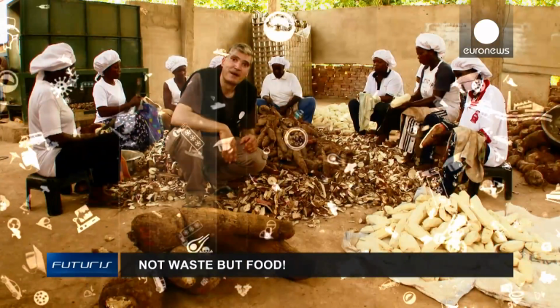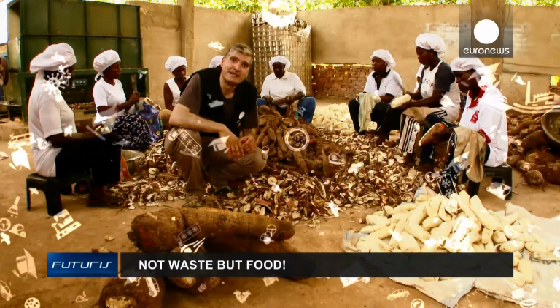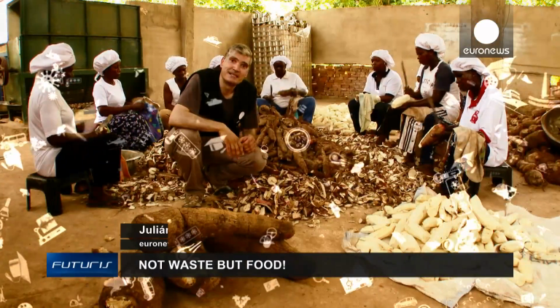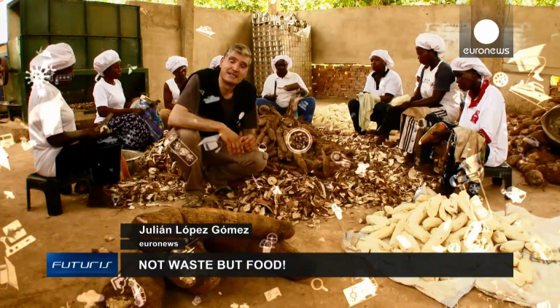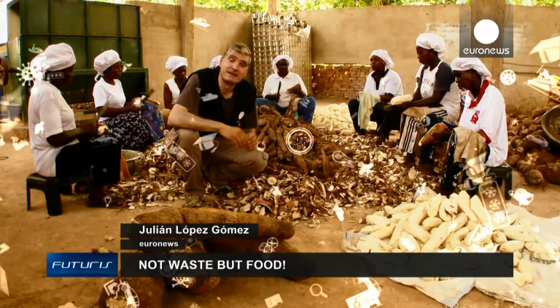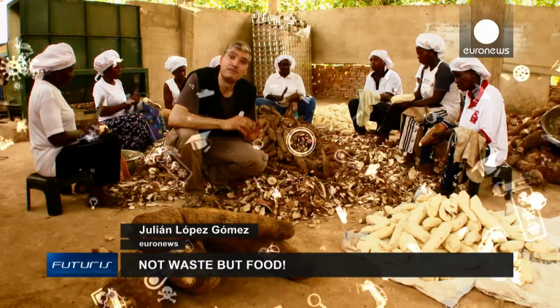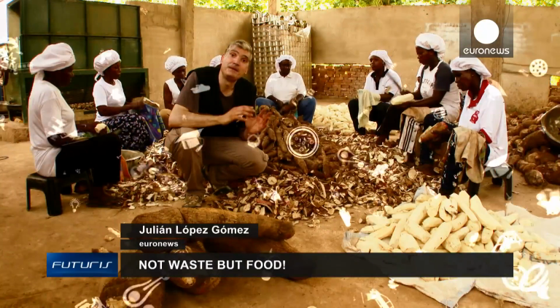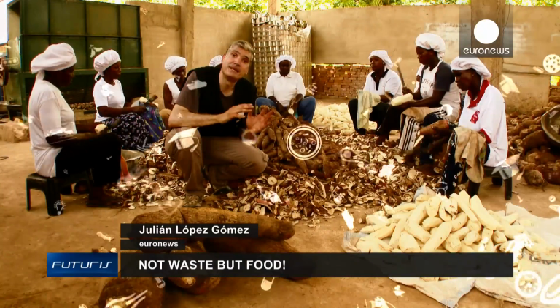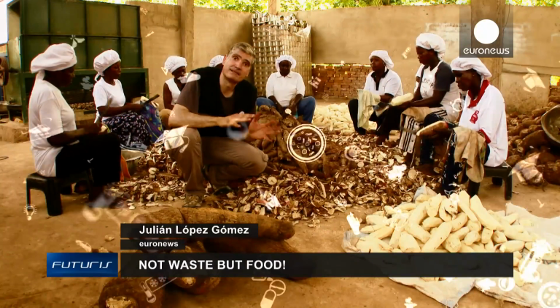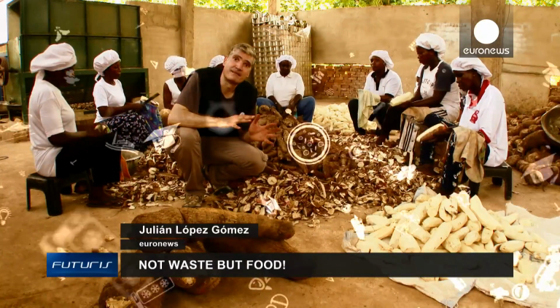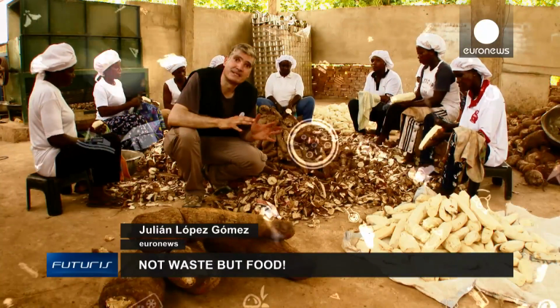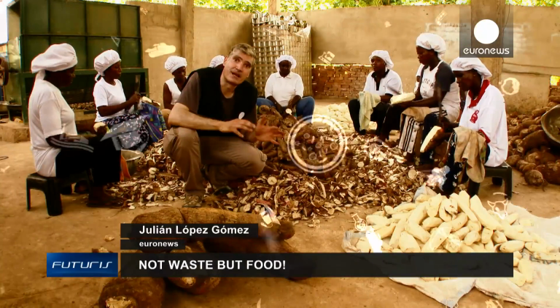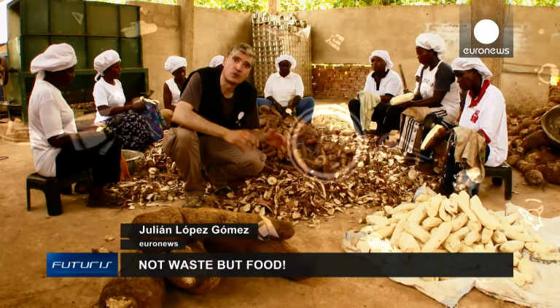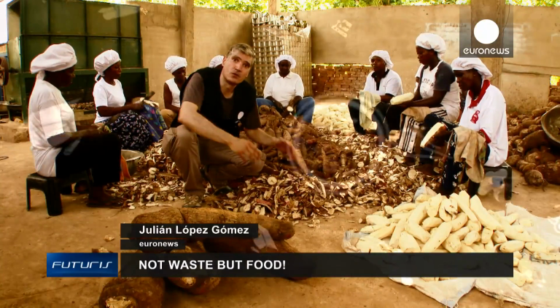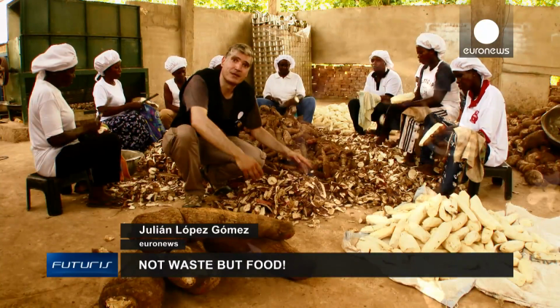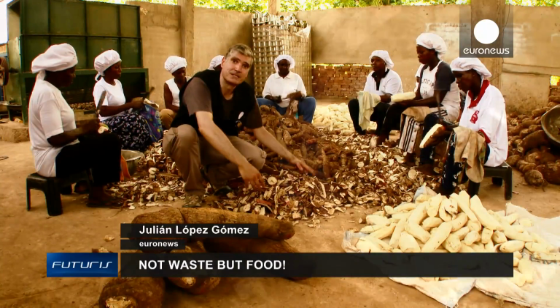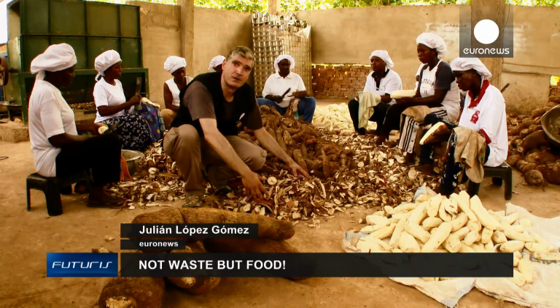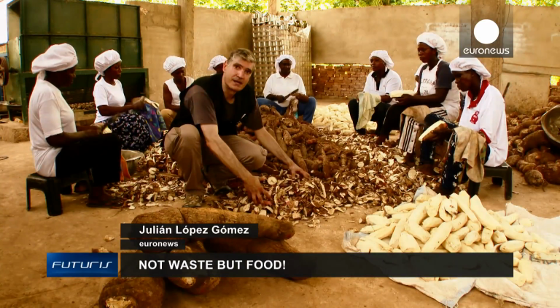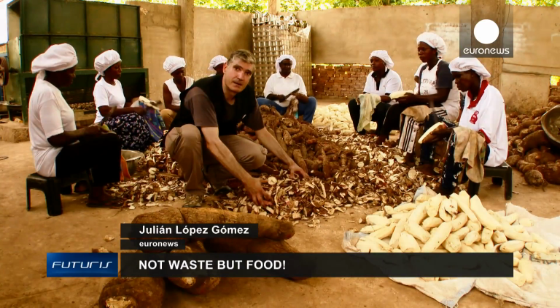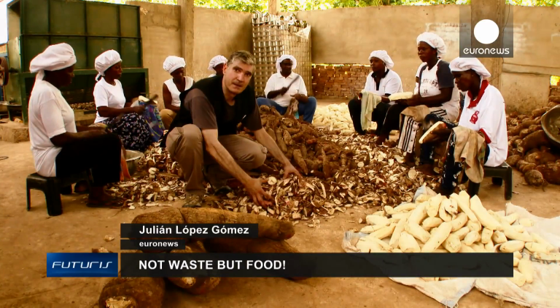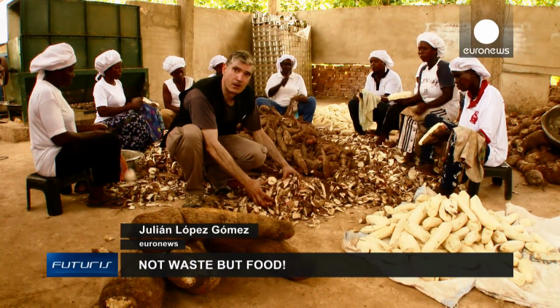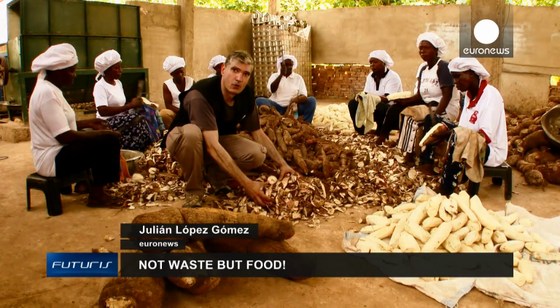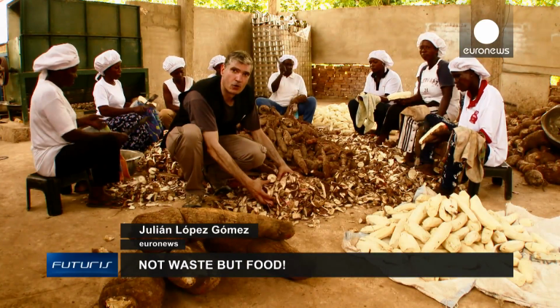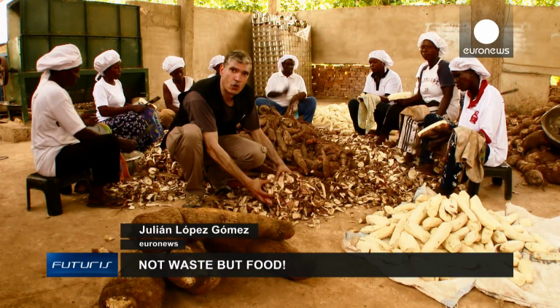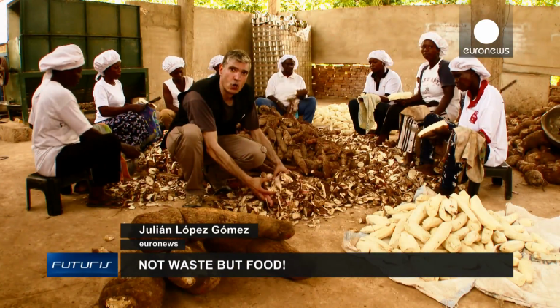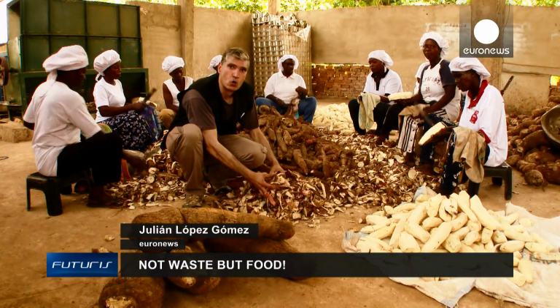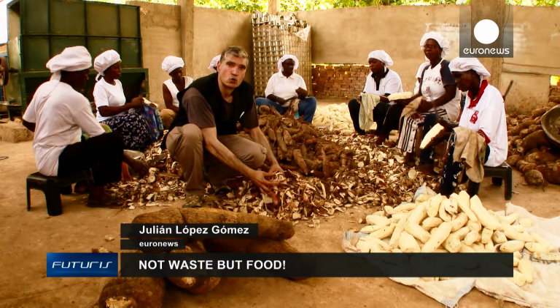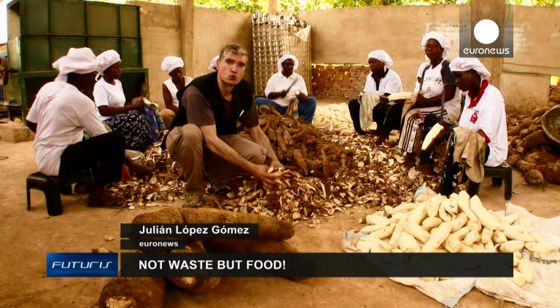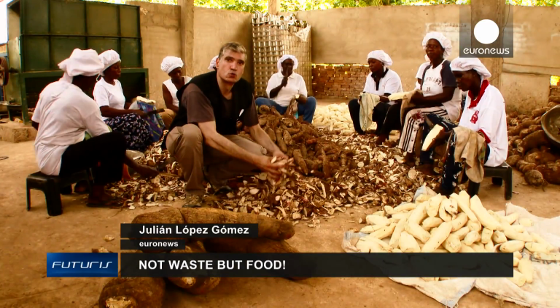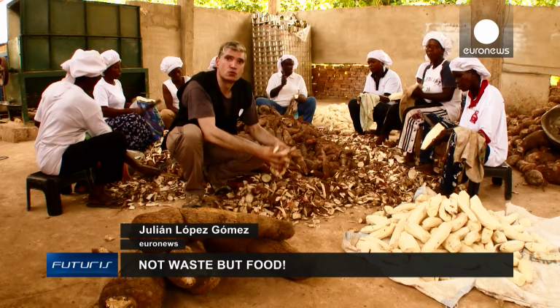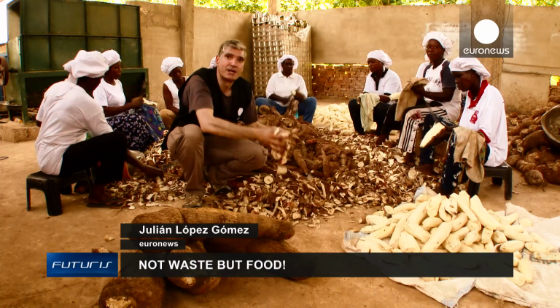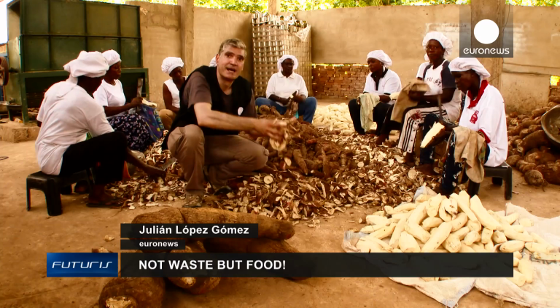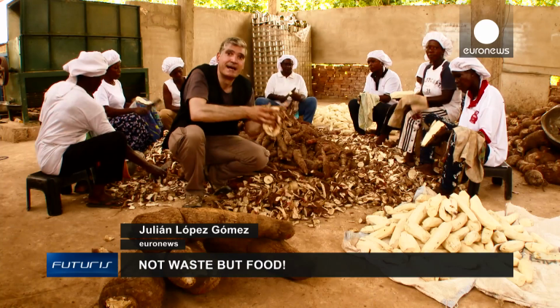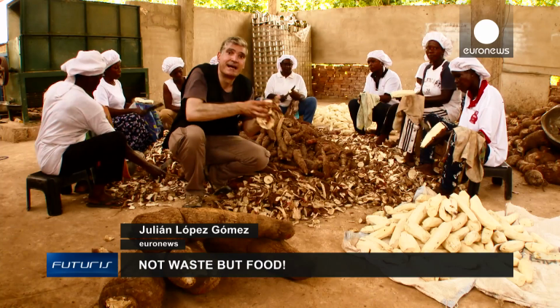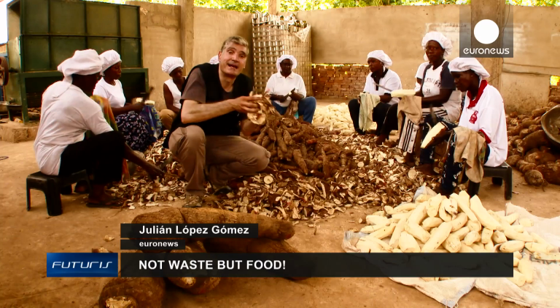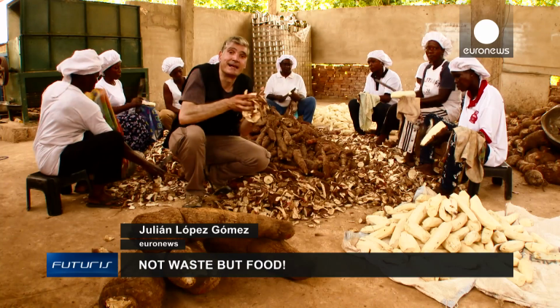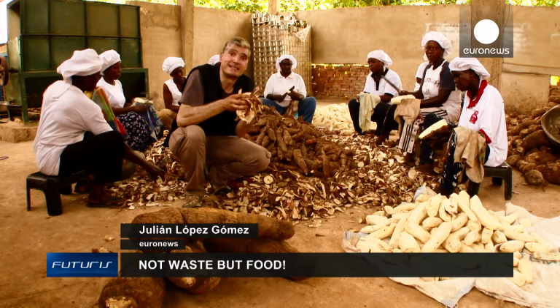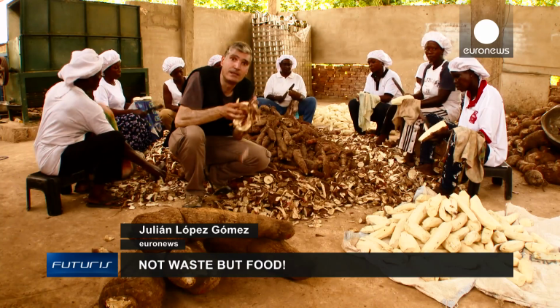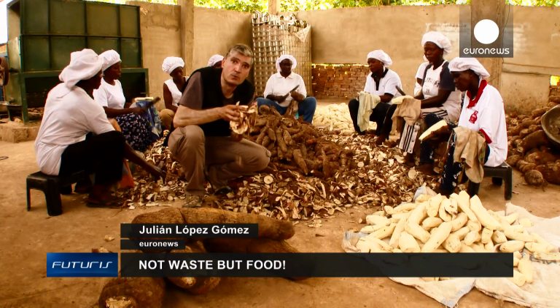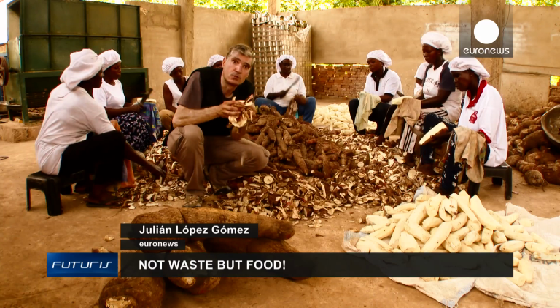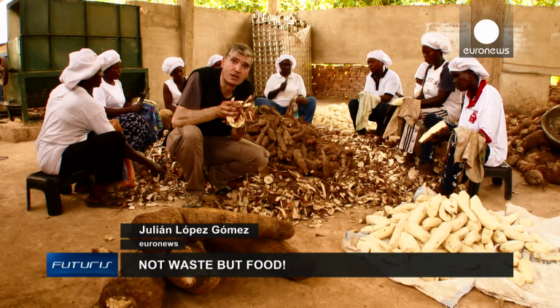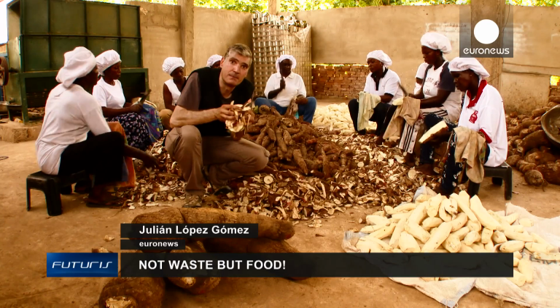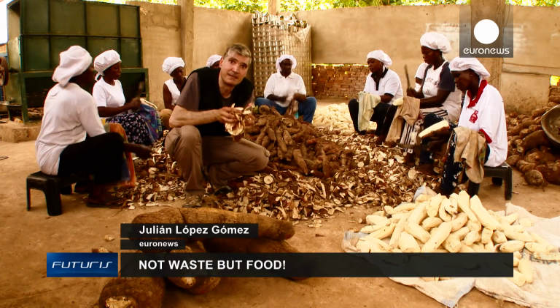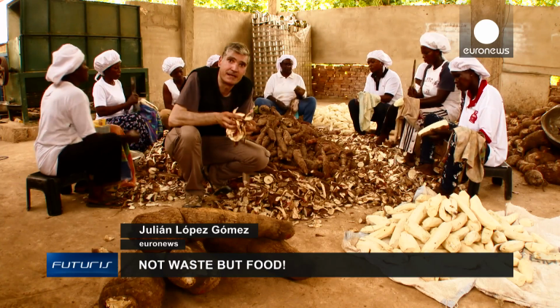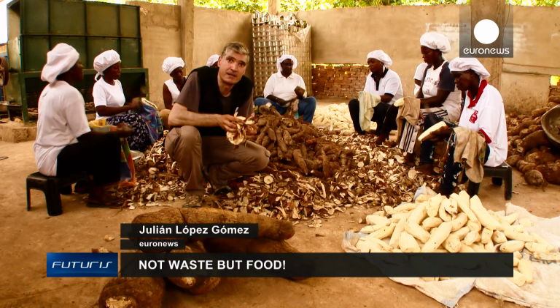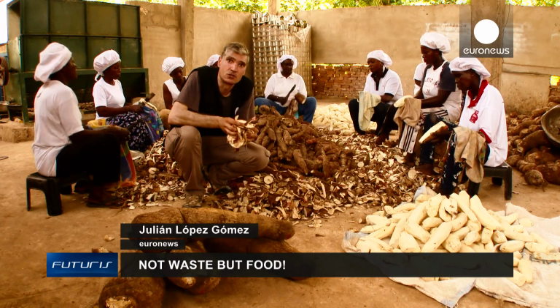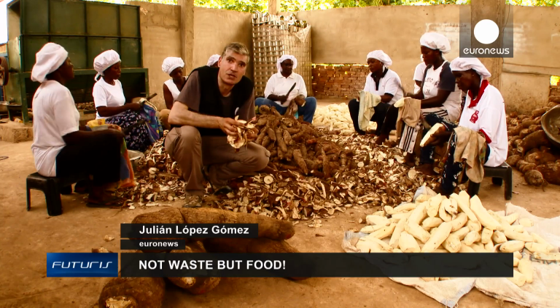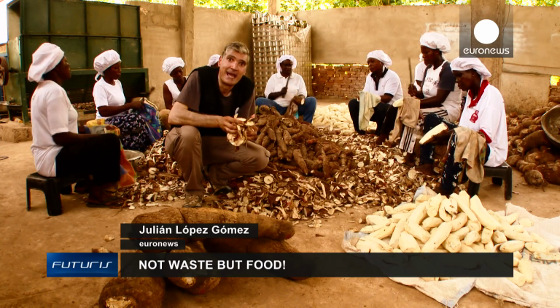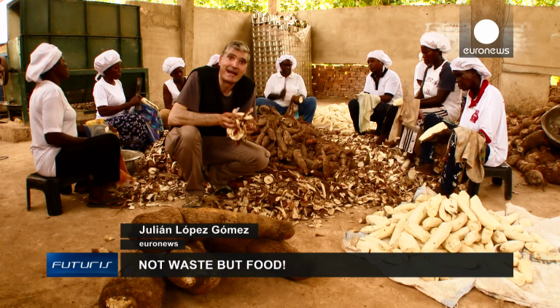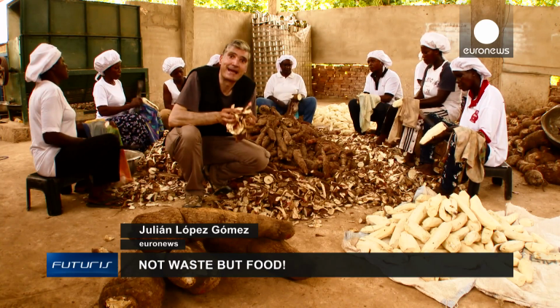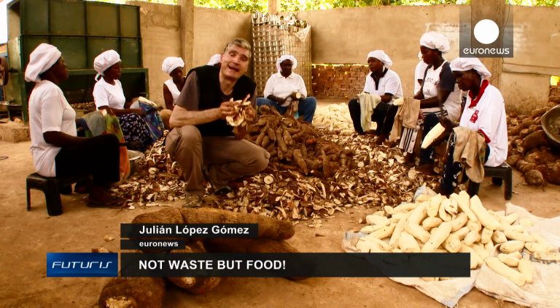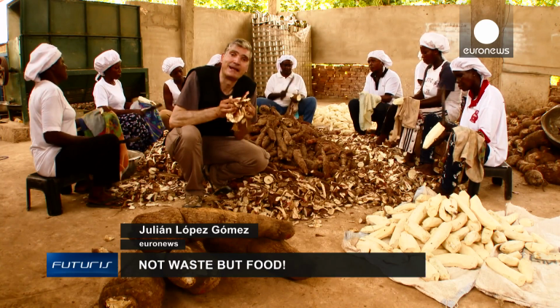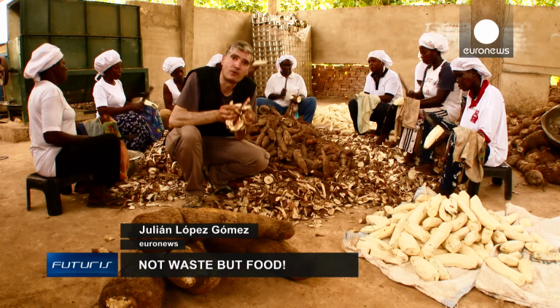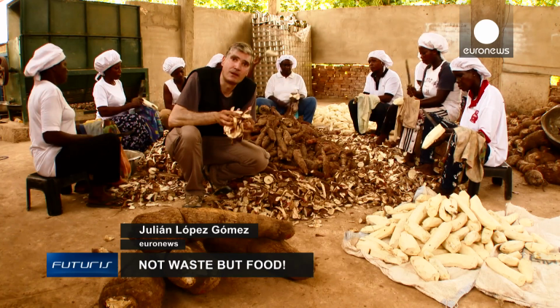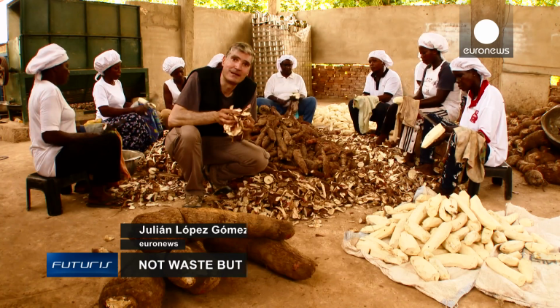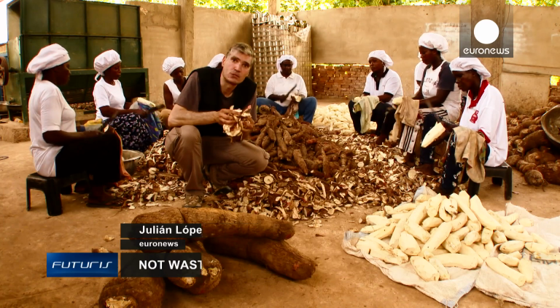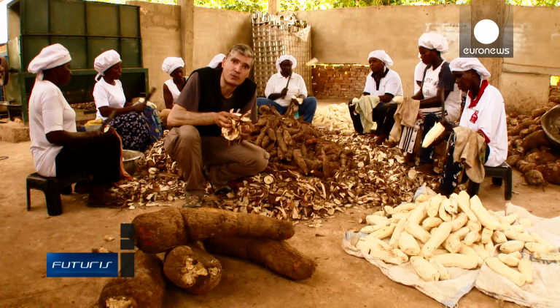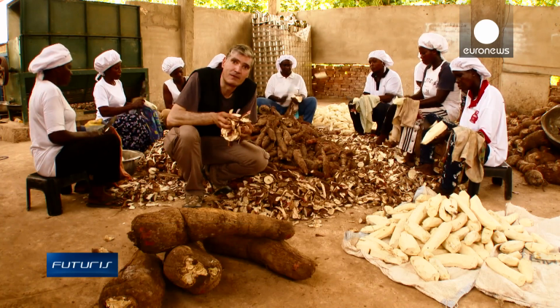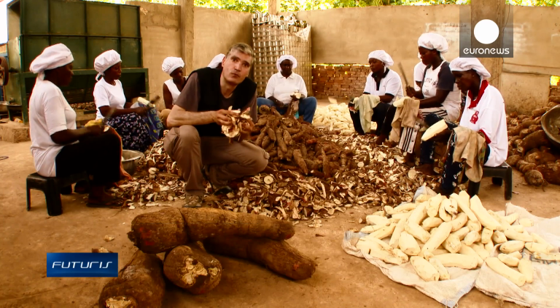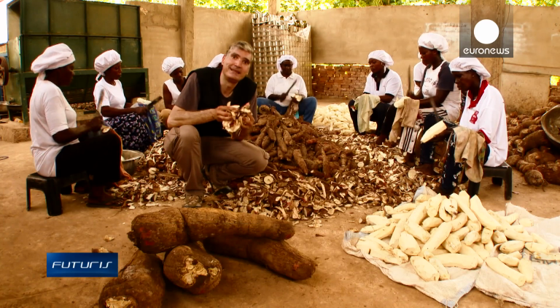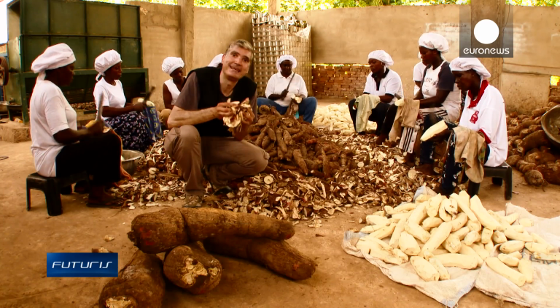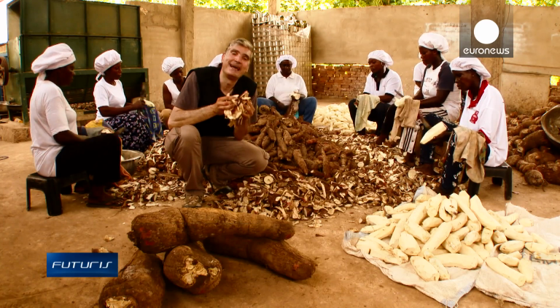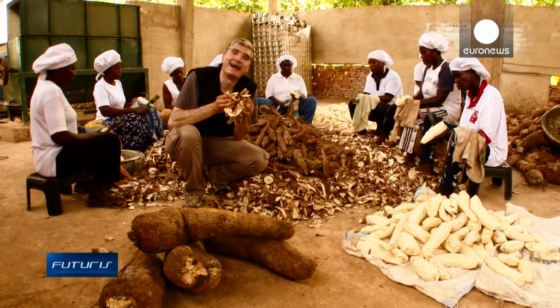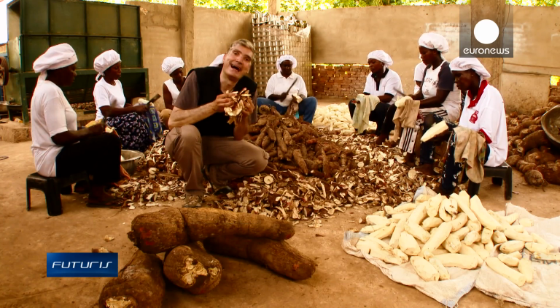How can developing countries manage their food waste in a more efficient way and at the same time increase their economy?